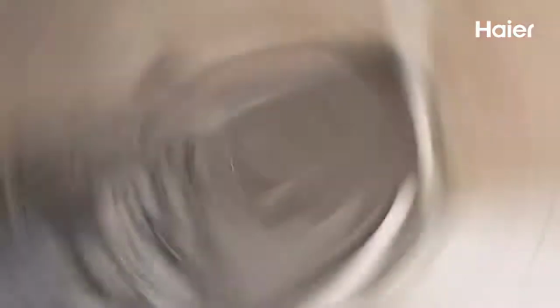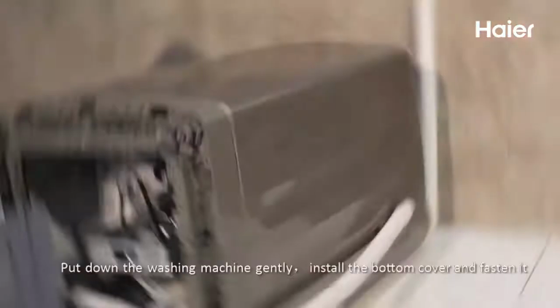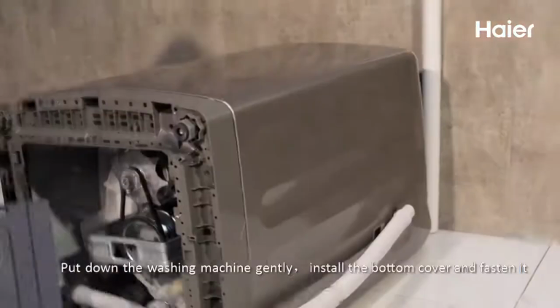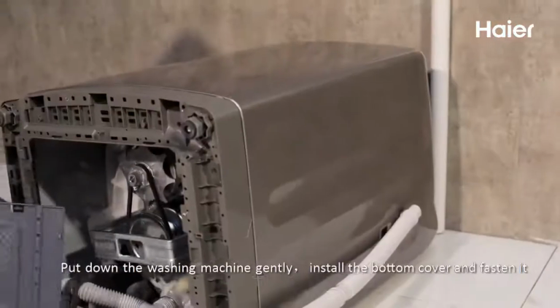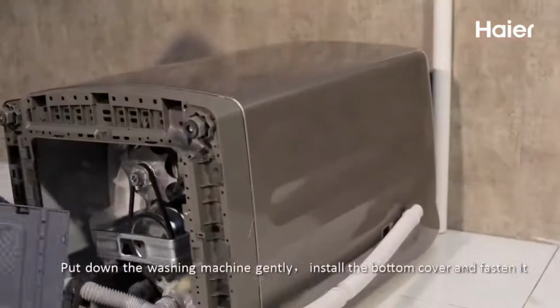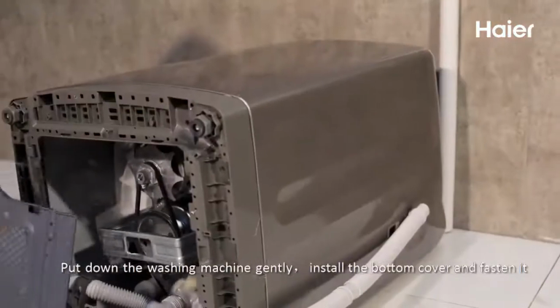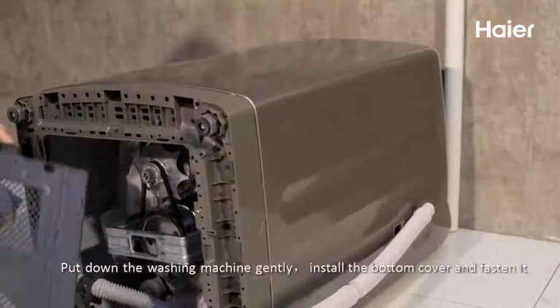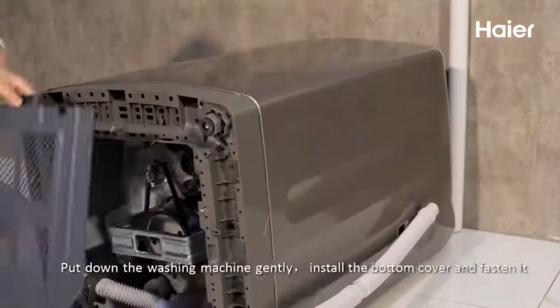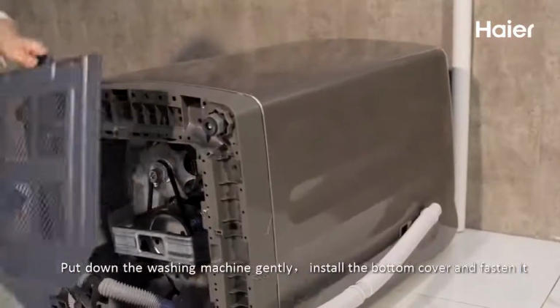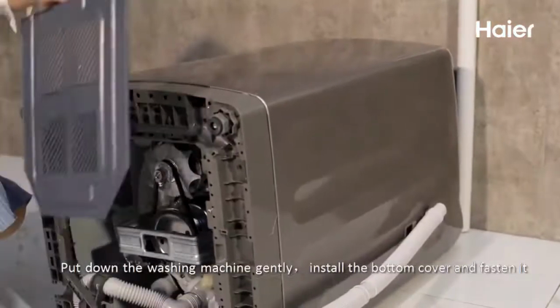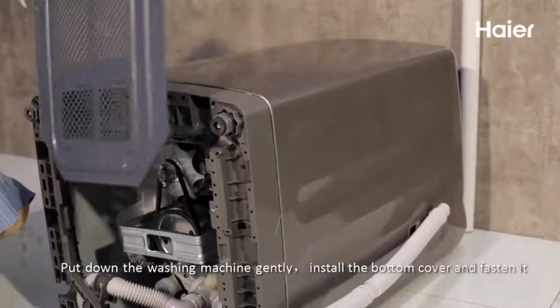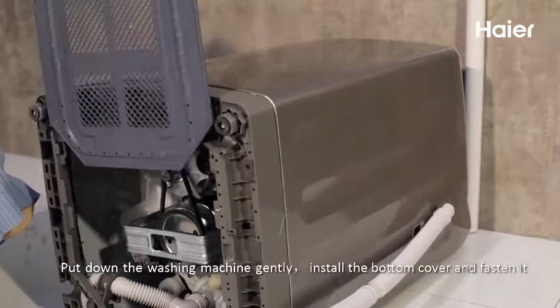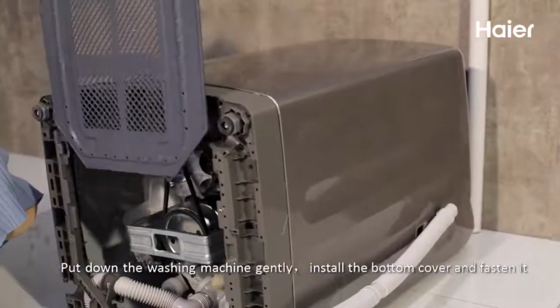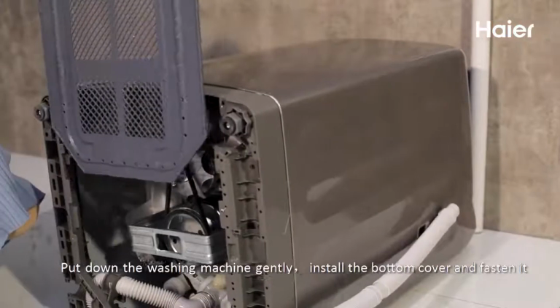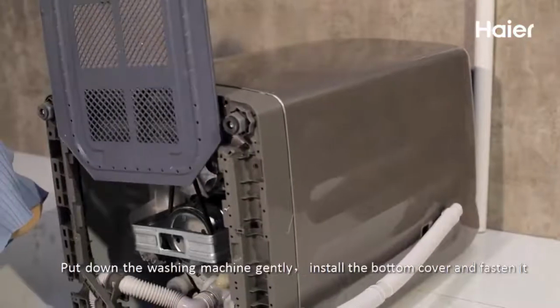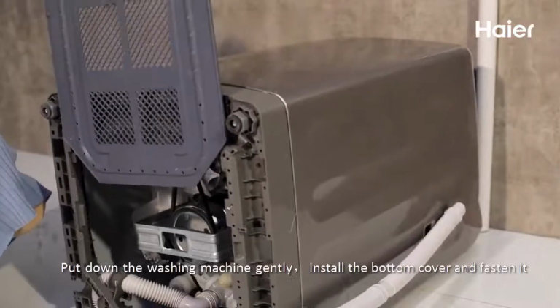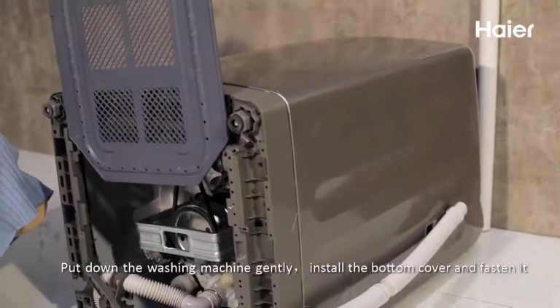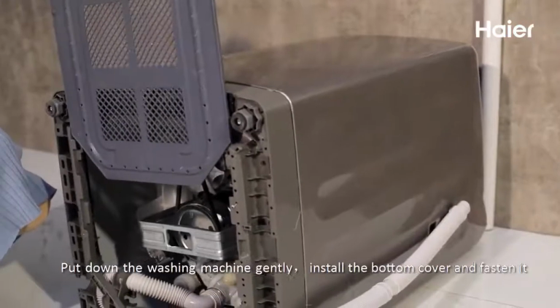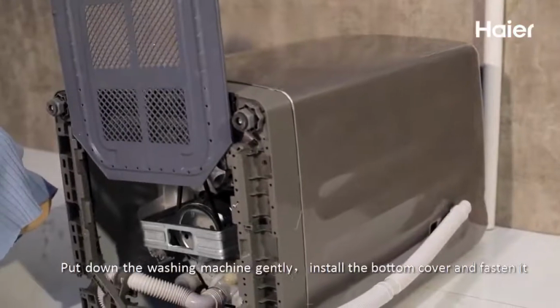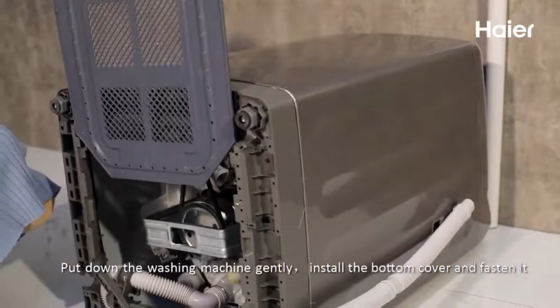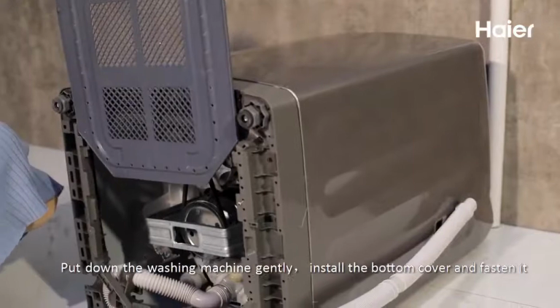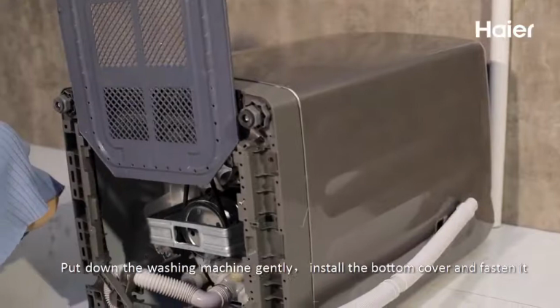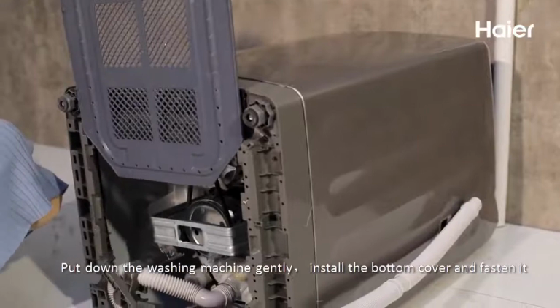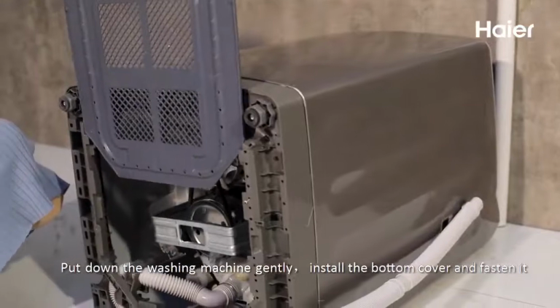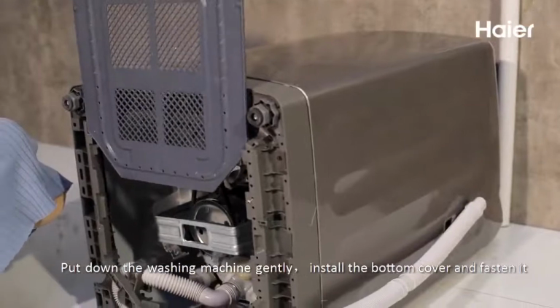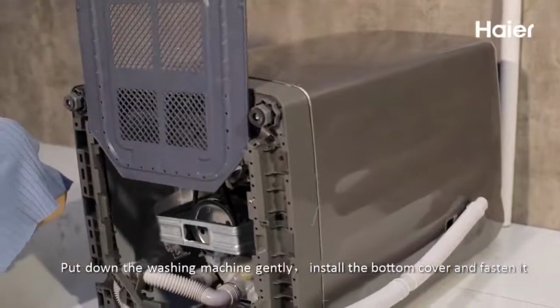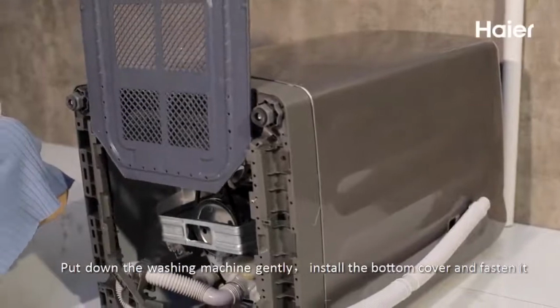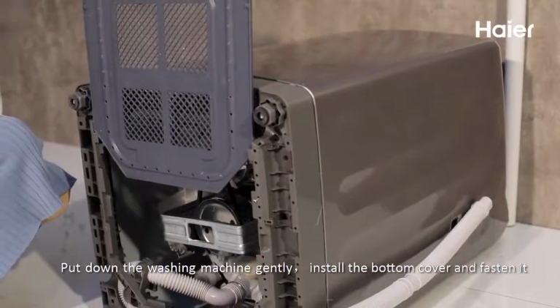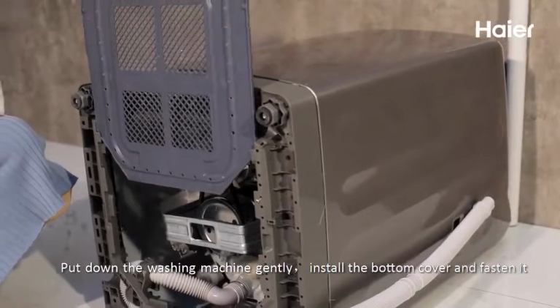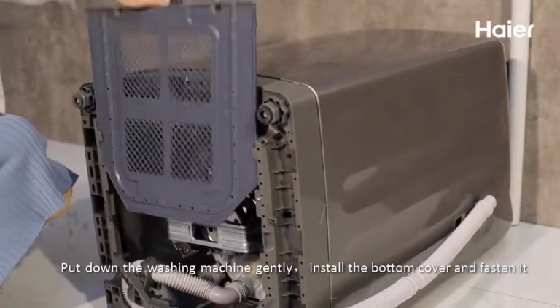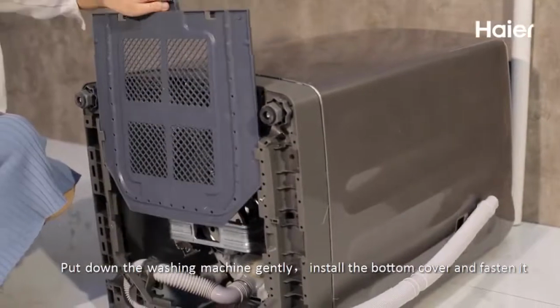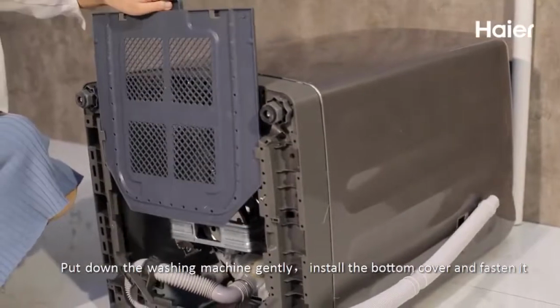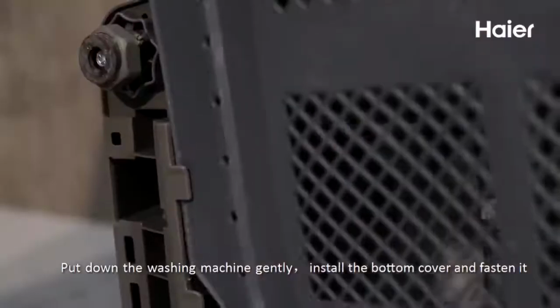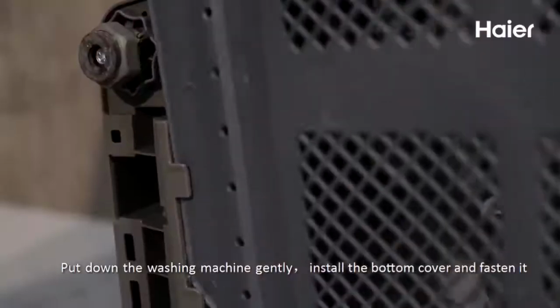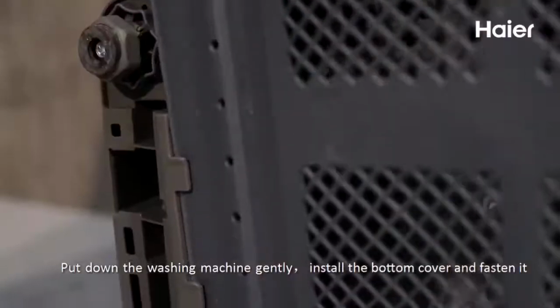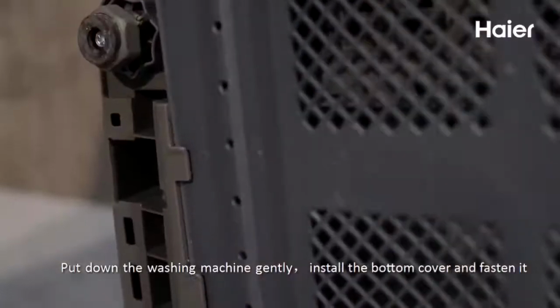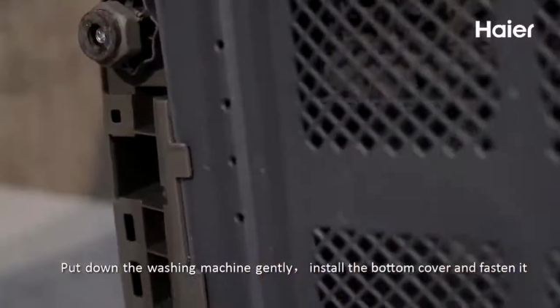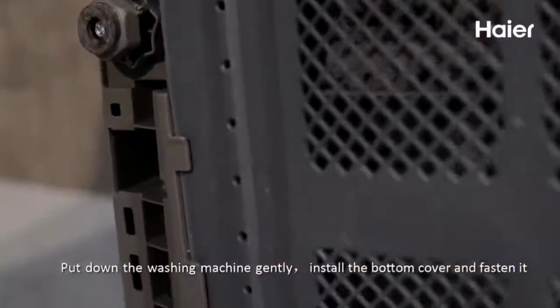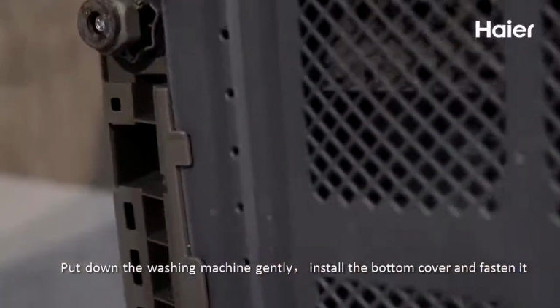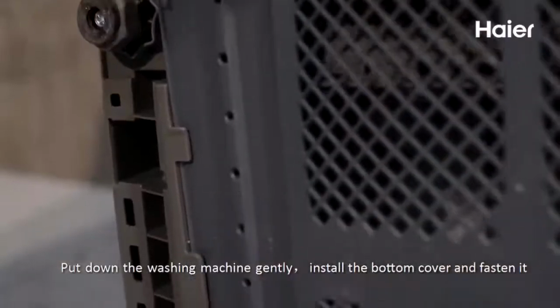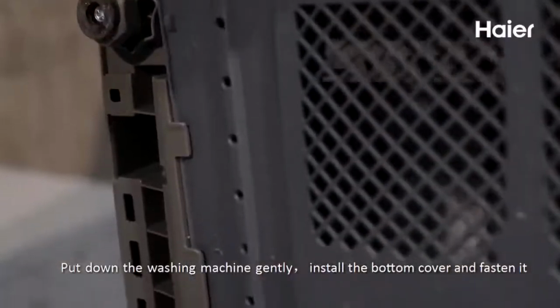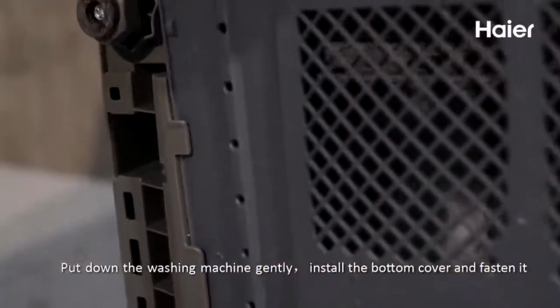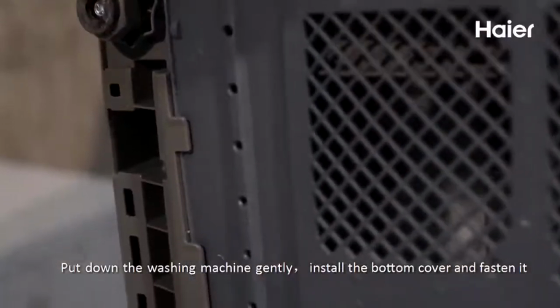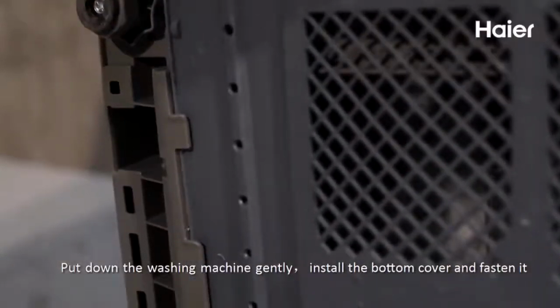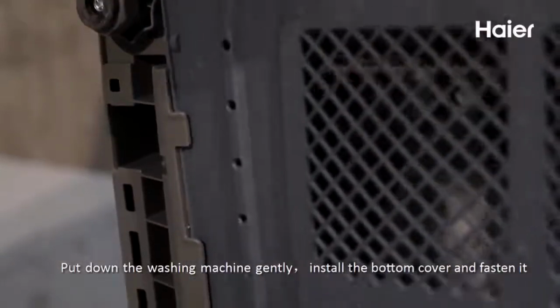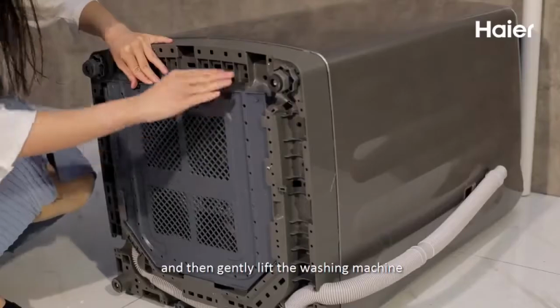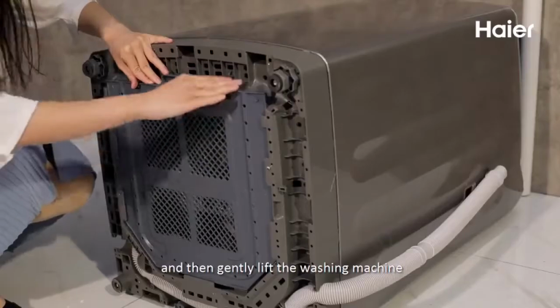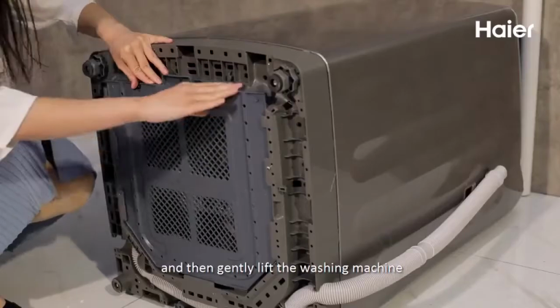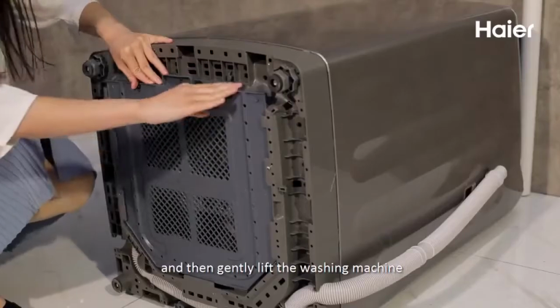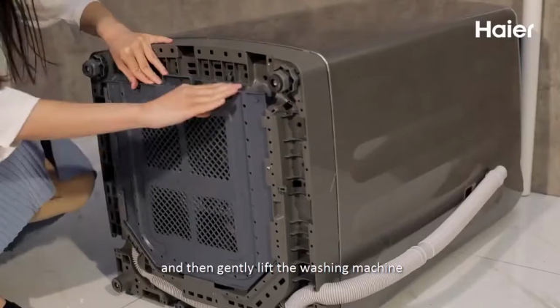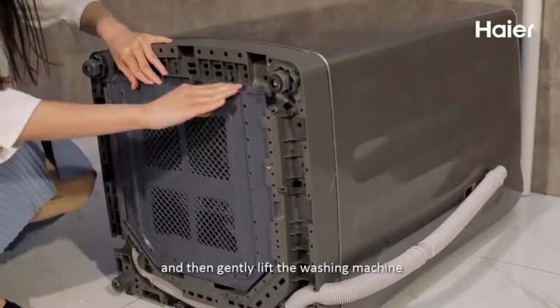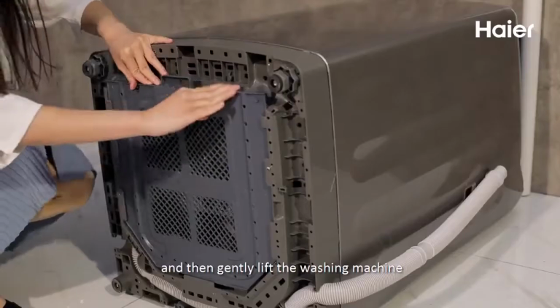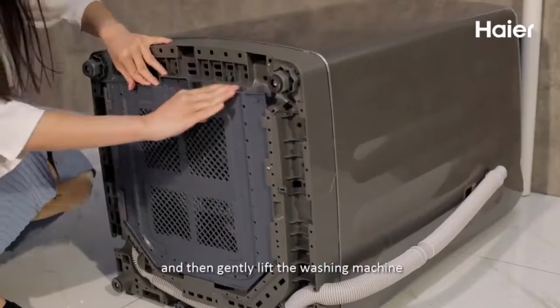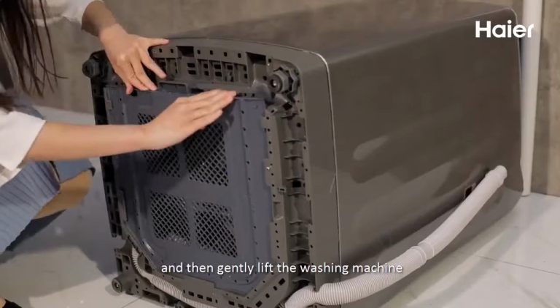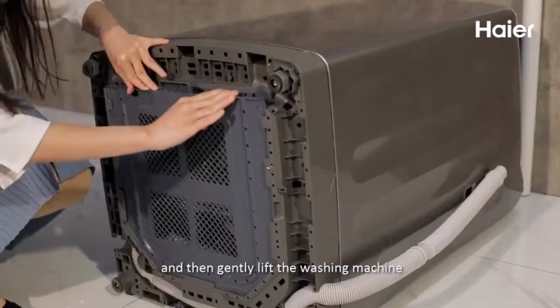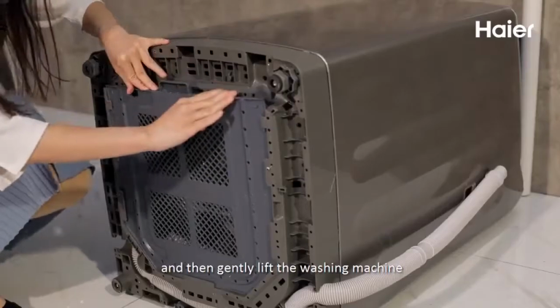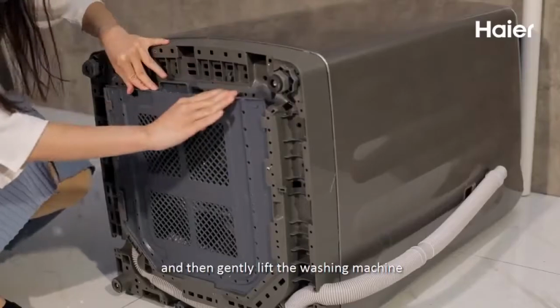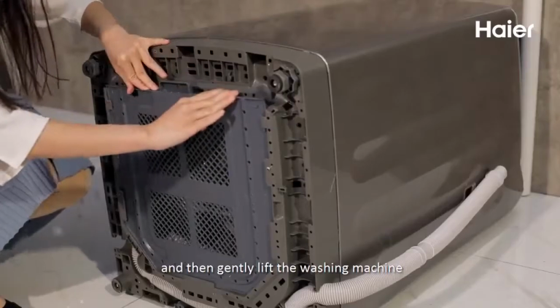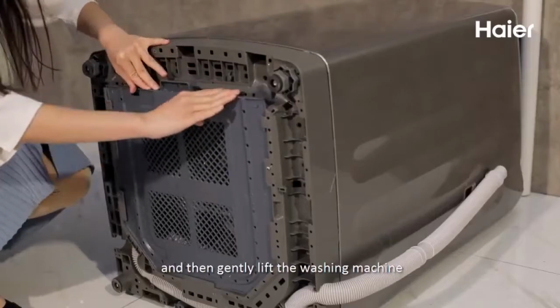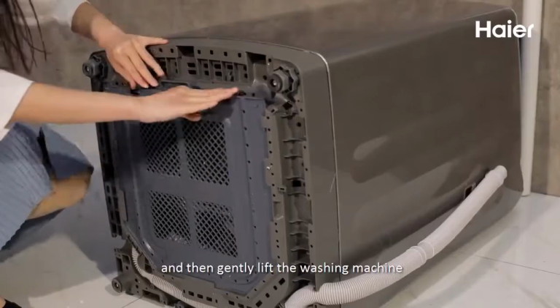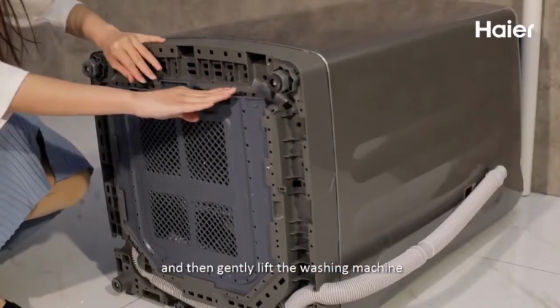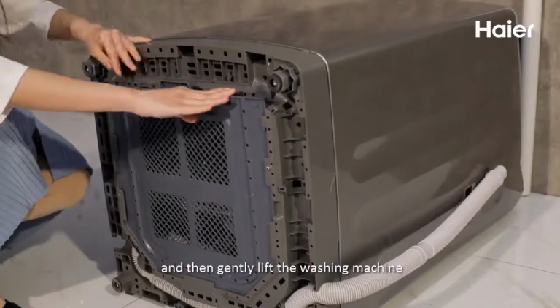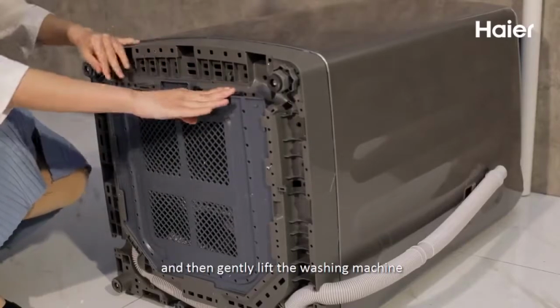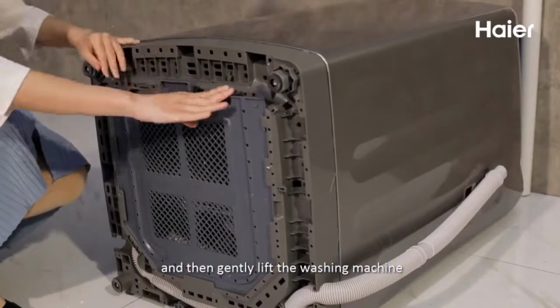Pull down the washing machine gently. Install the bottom cover and fasten it. Then gently lift the washing machine.